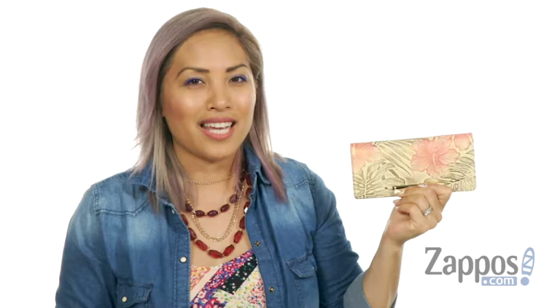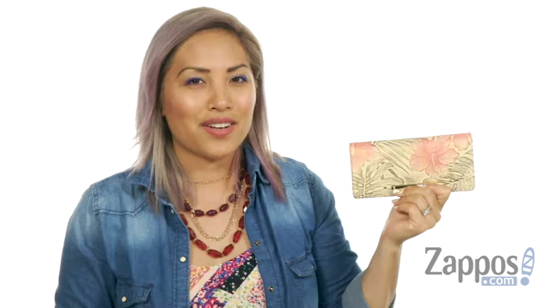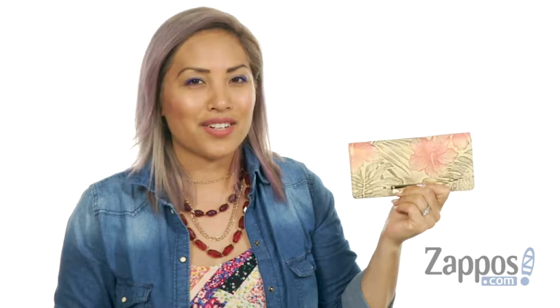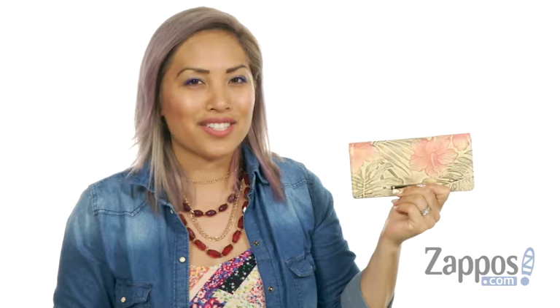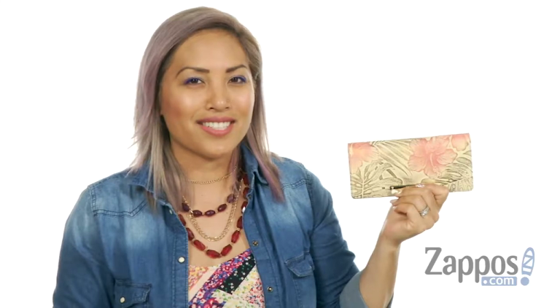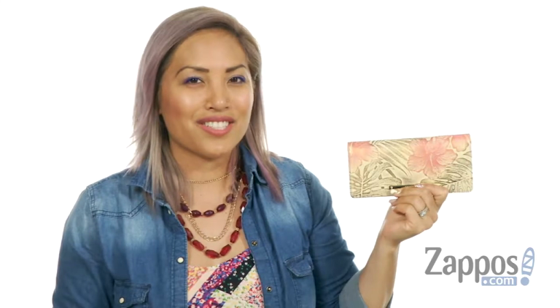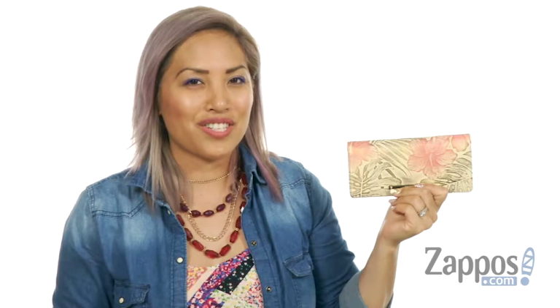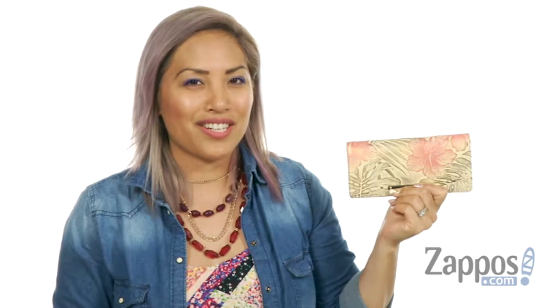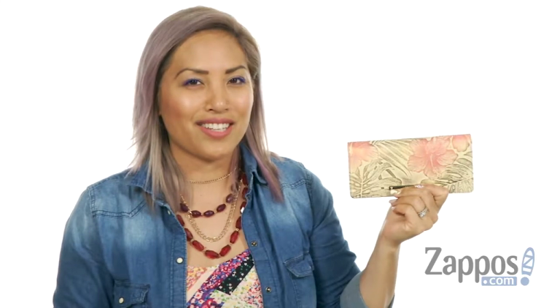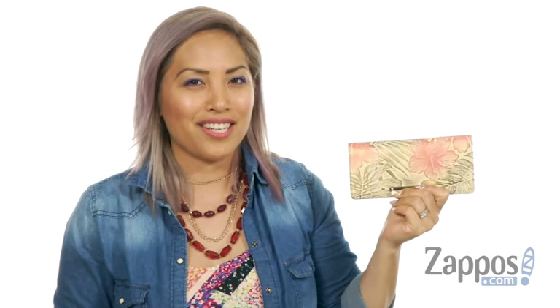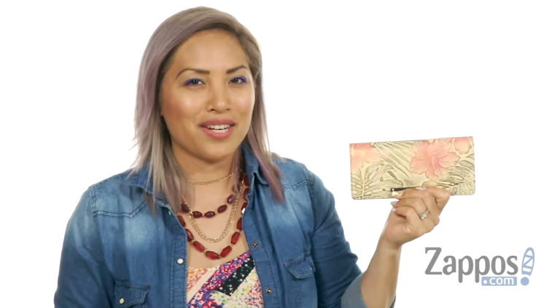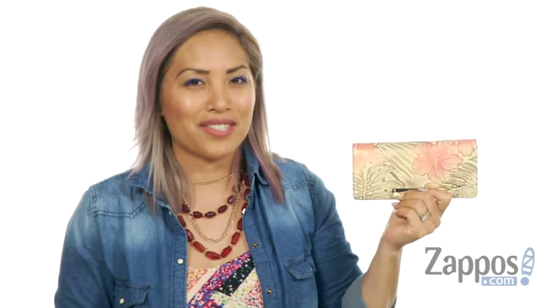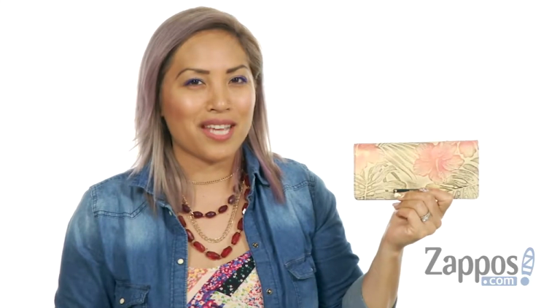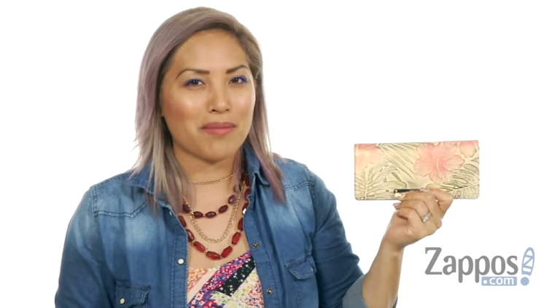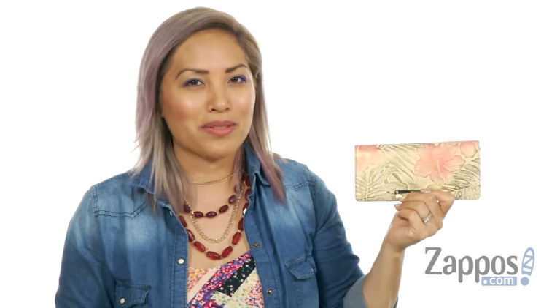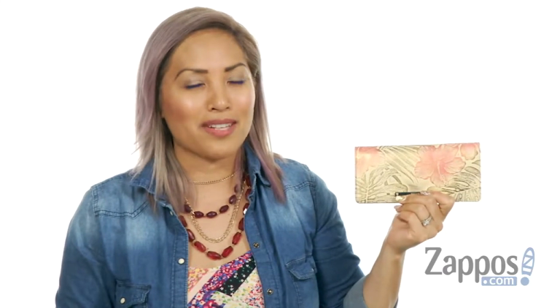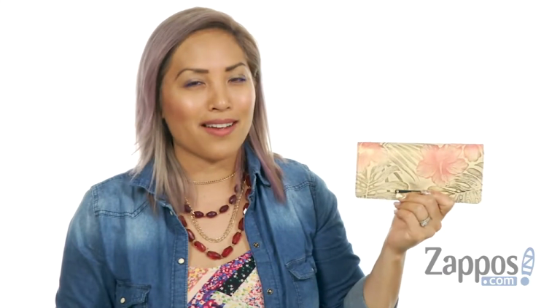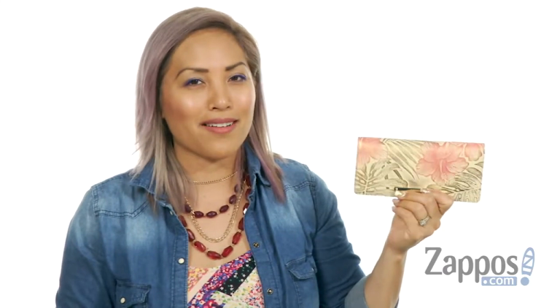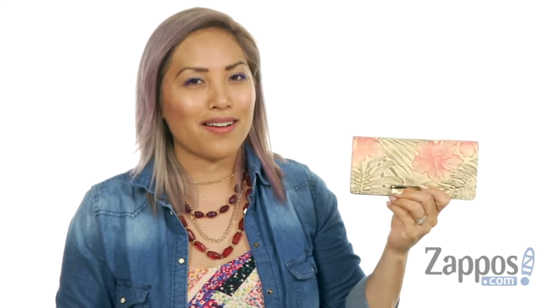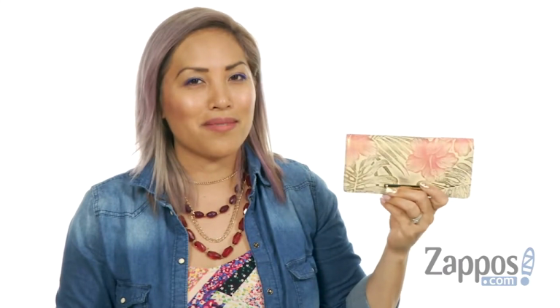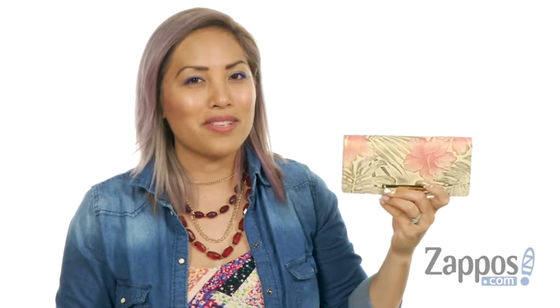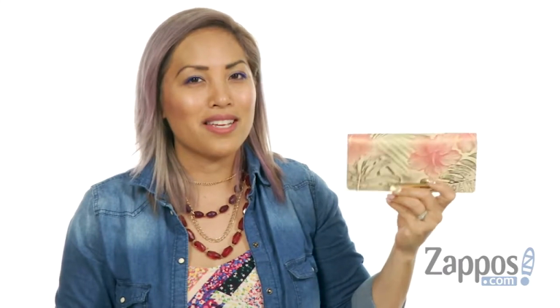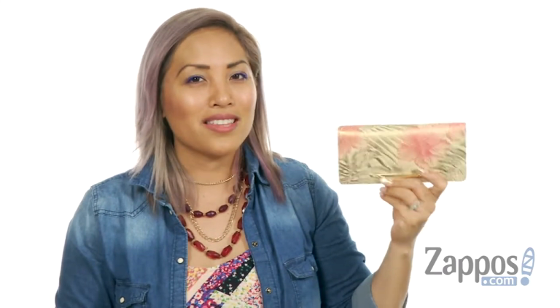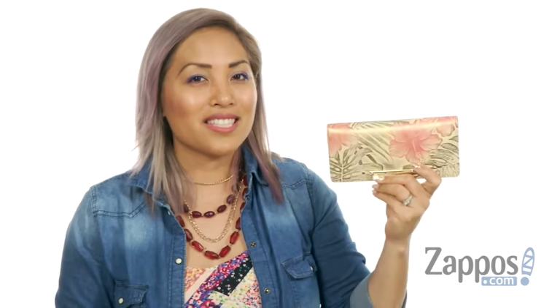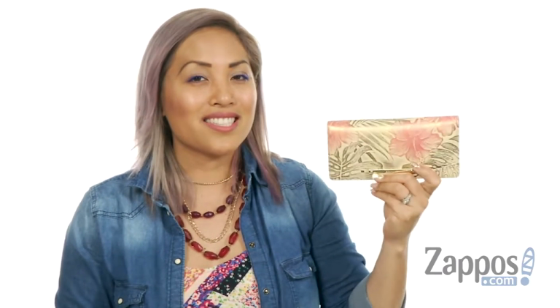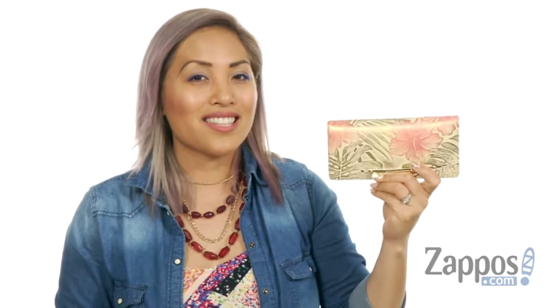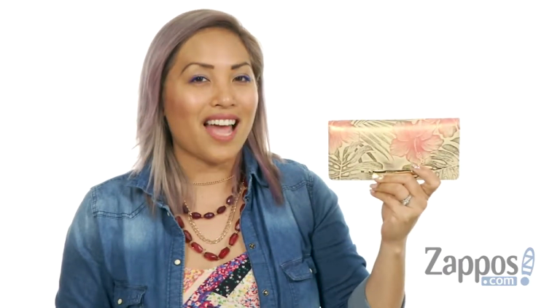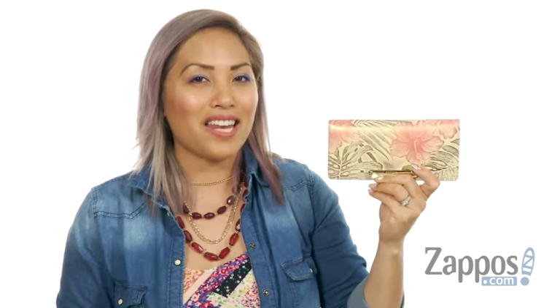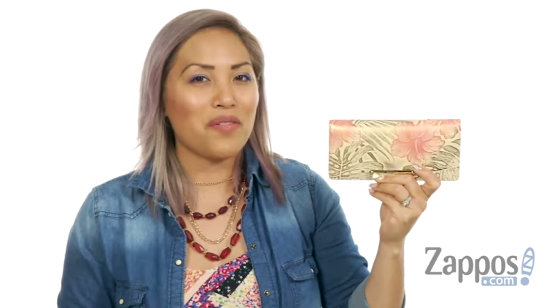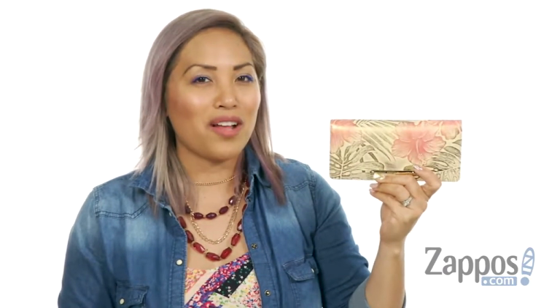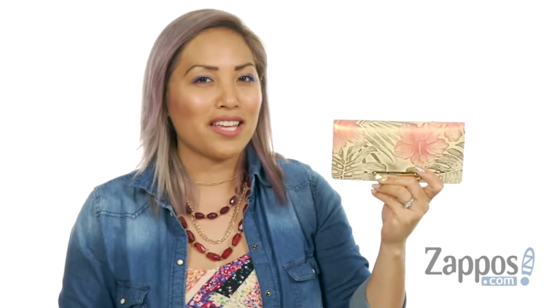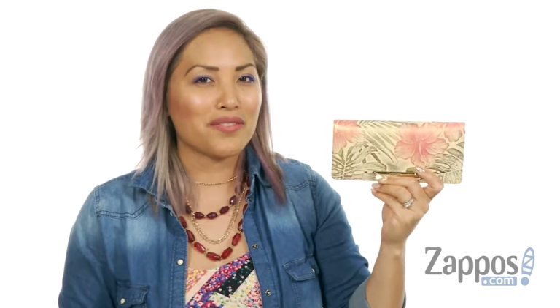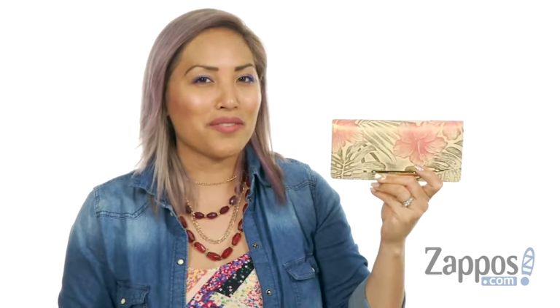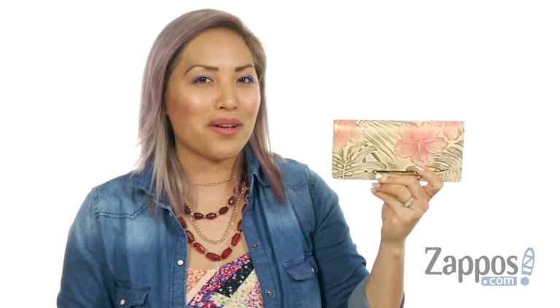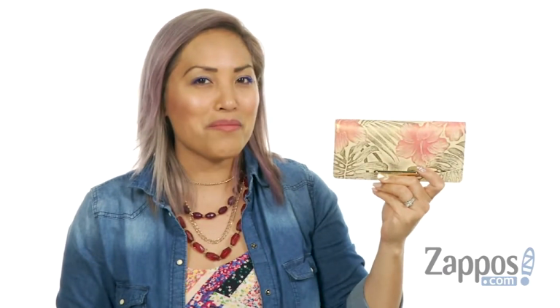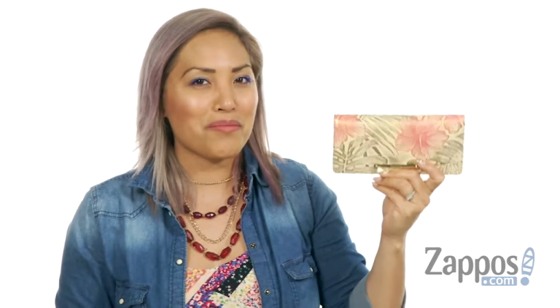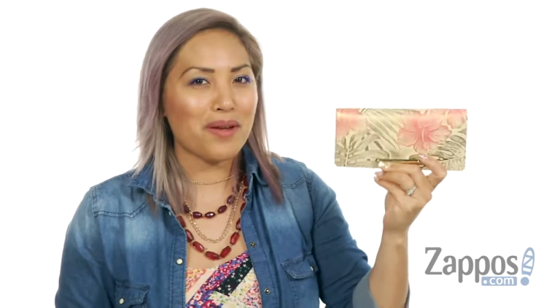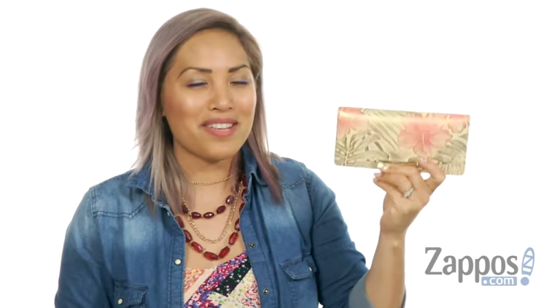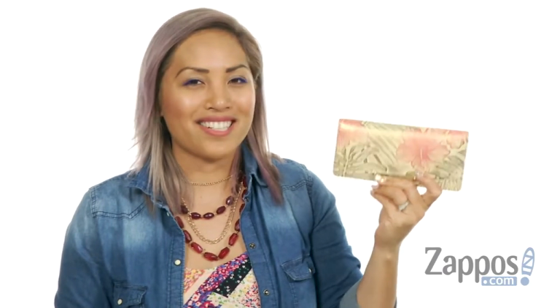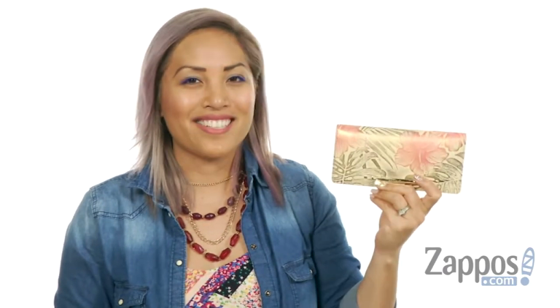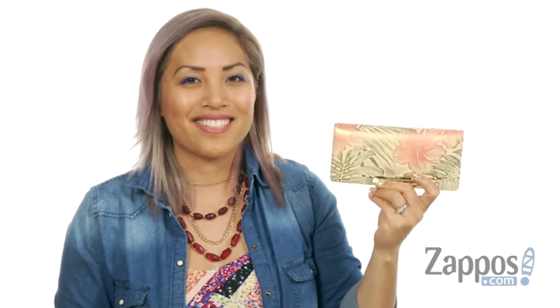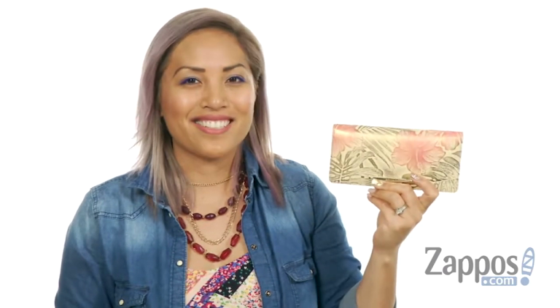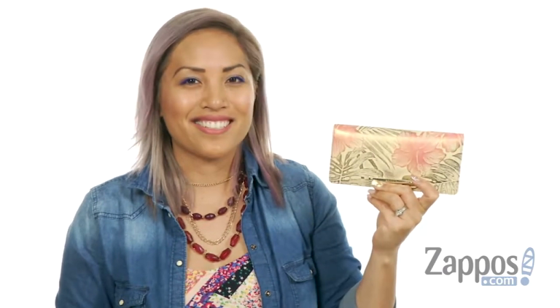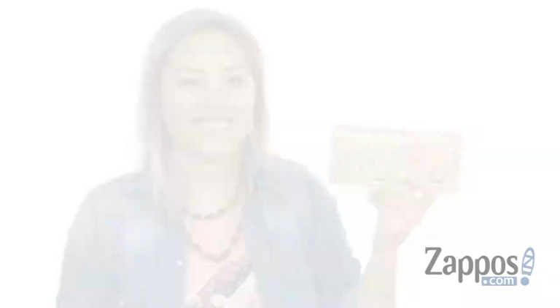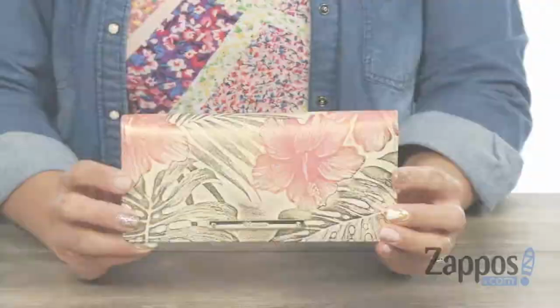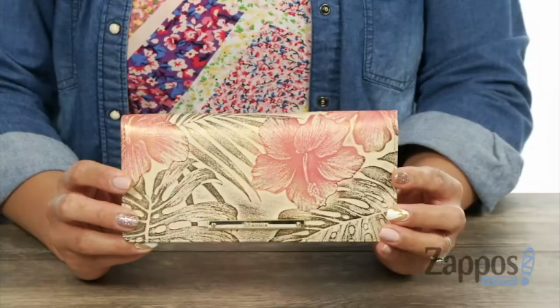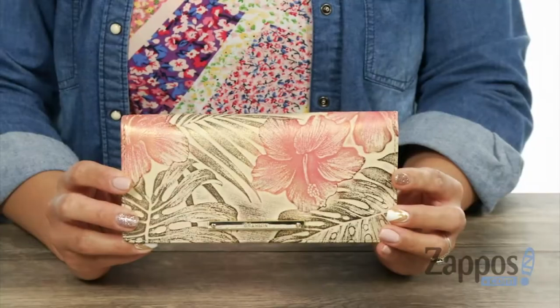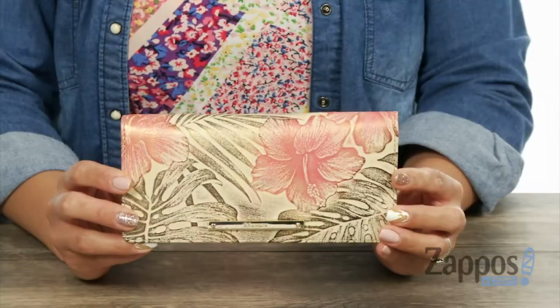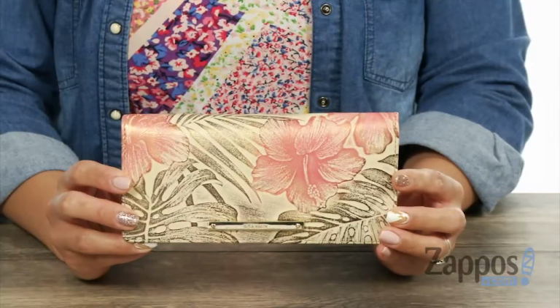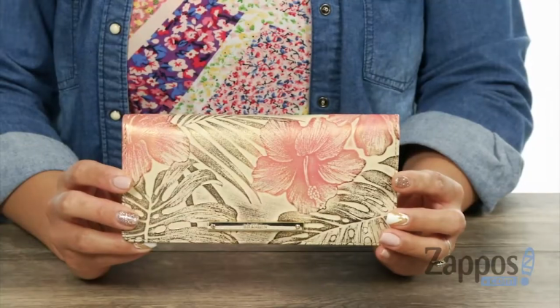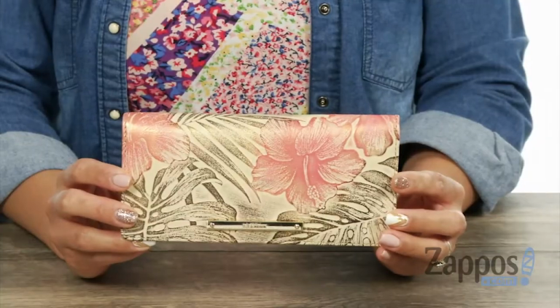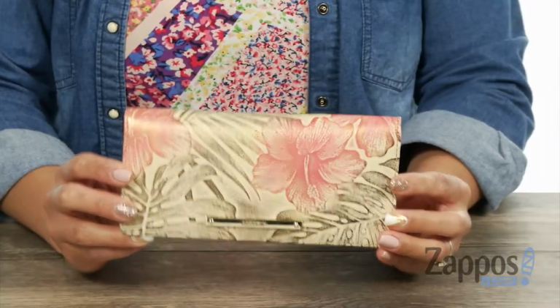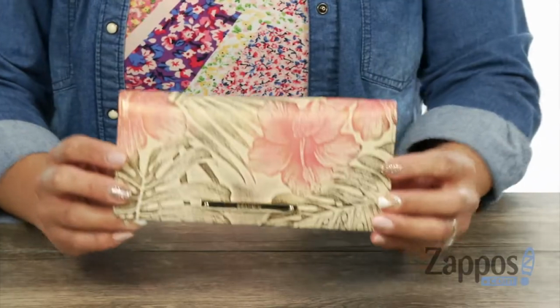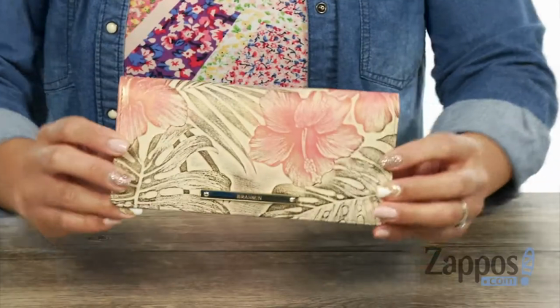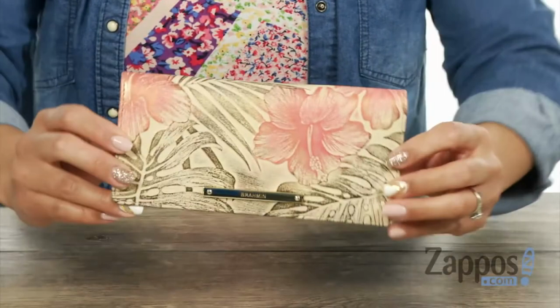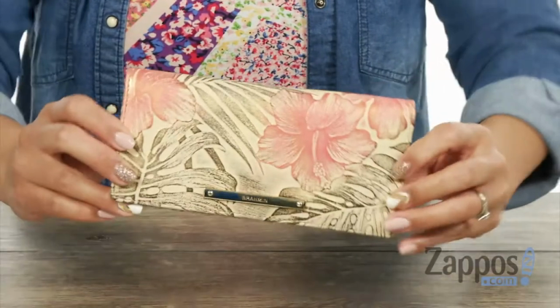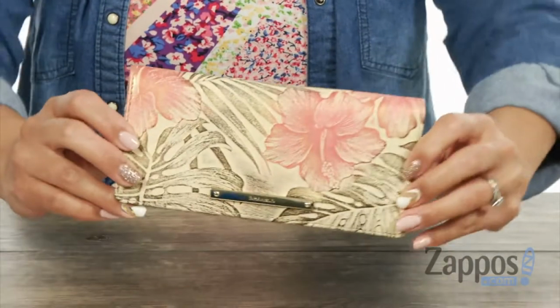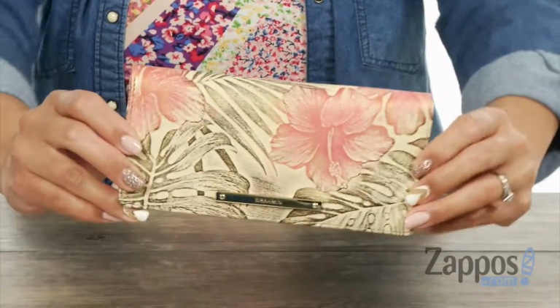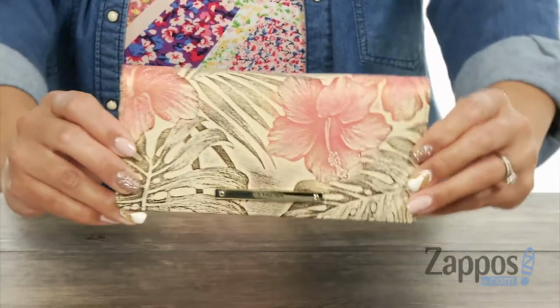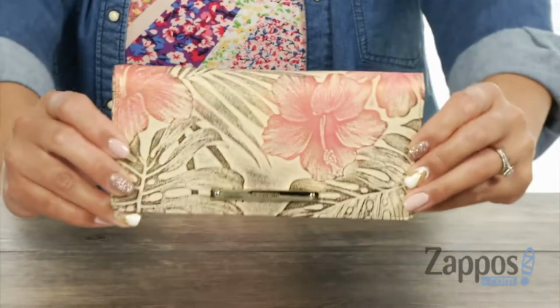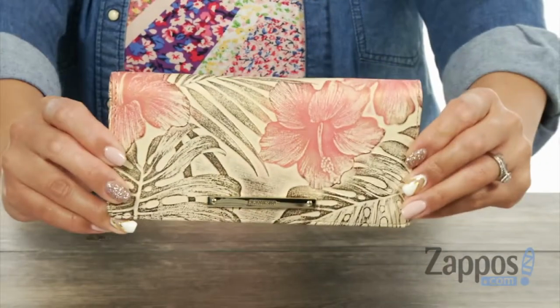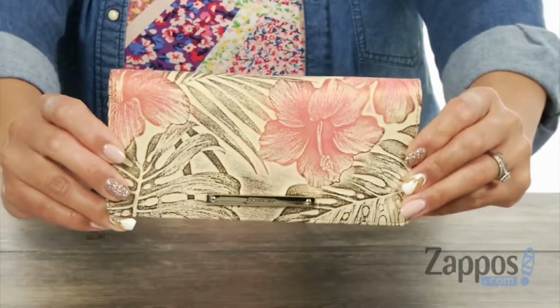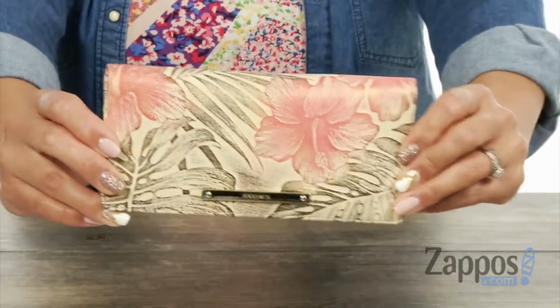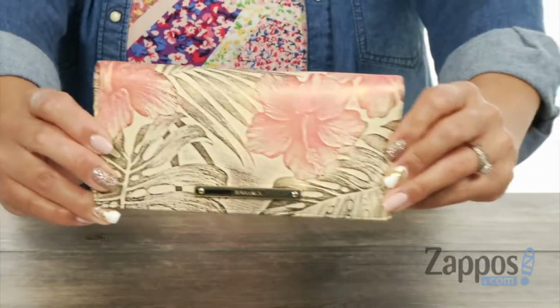Hey gorgeous, it's Gina Lynn here with Zappos.com. This is the Addi Wallet from Brahmin. You guys, this wallet is everything.